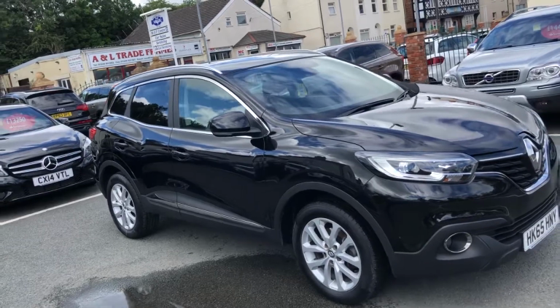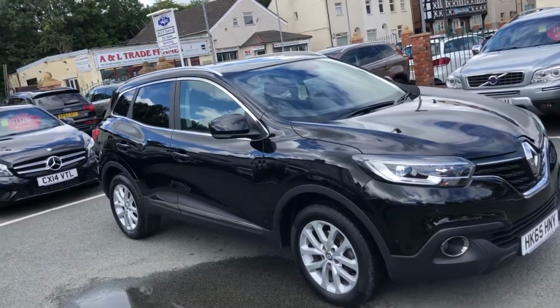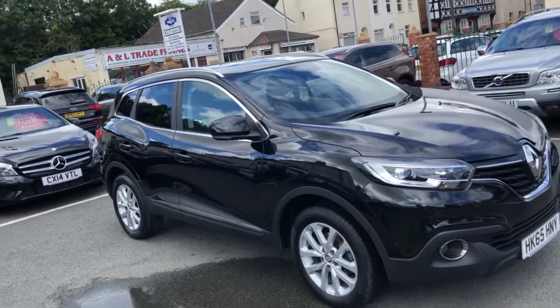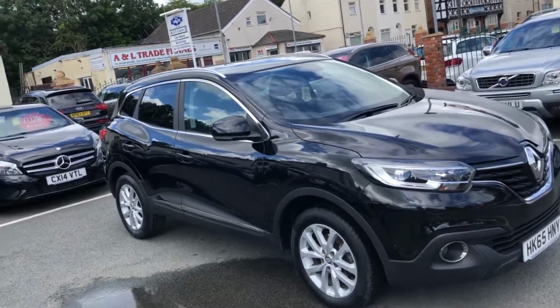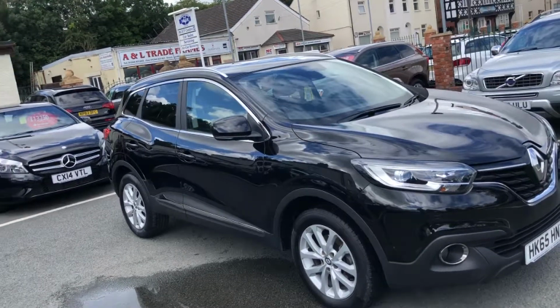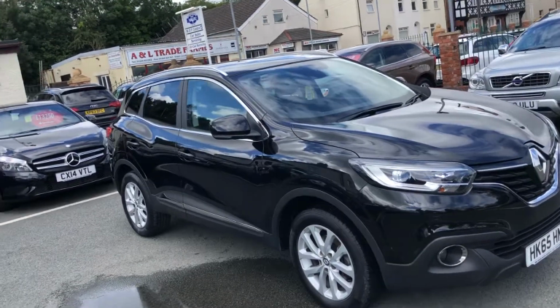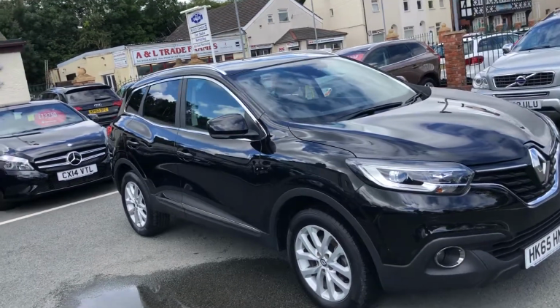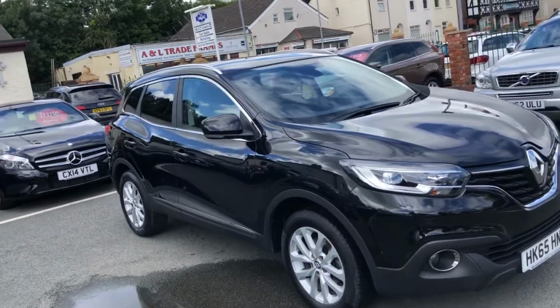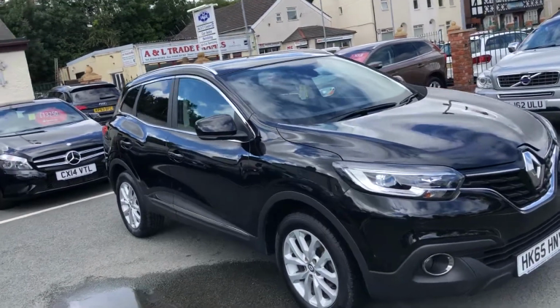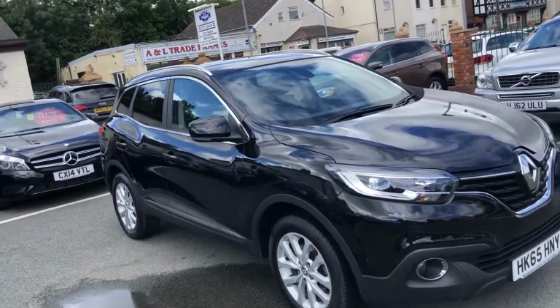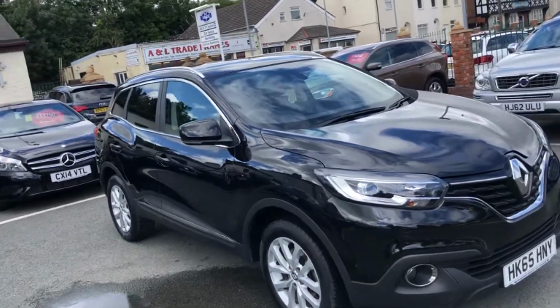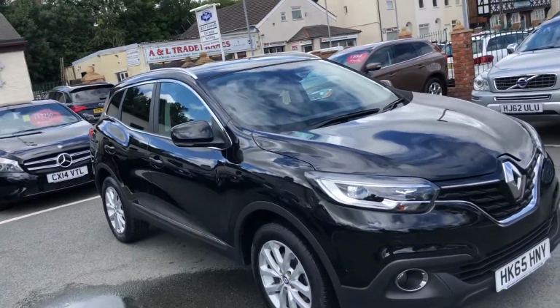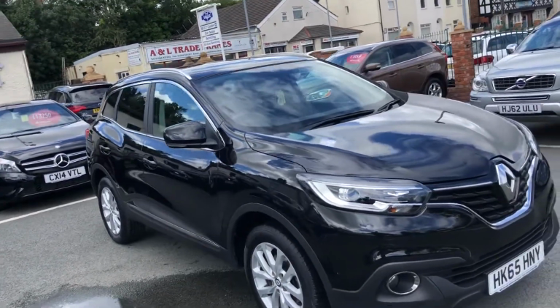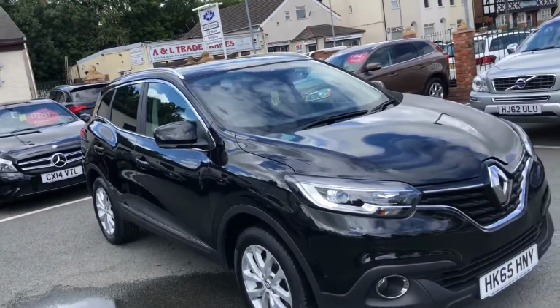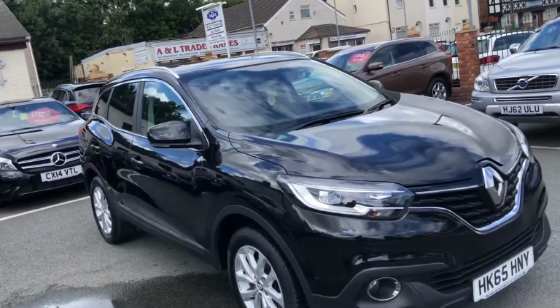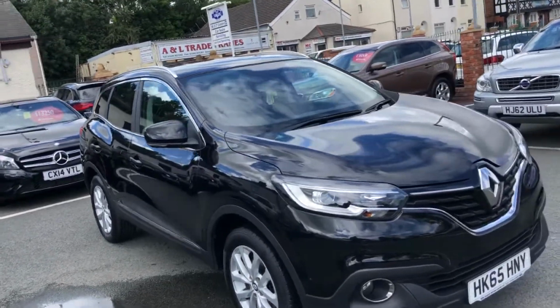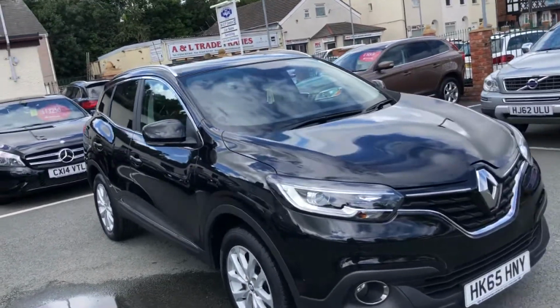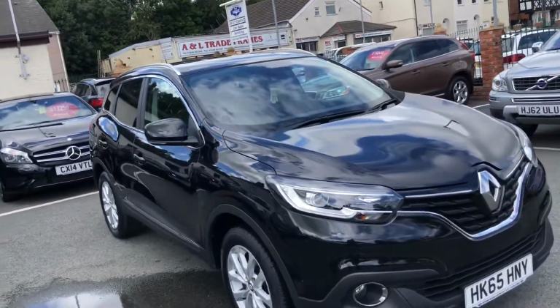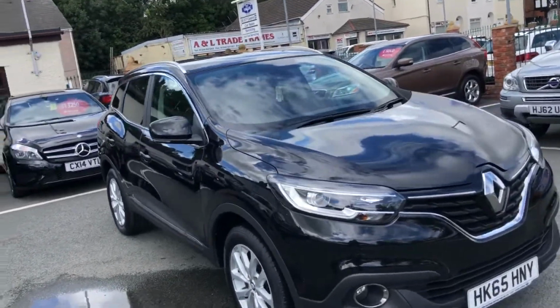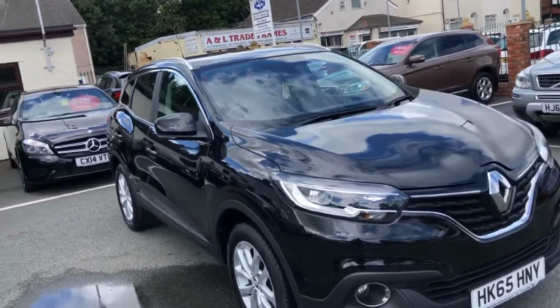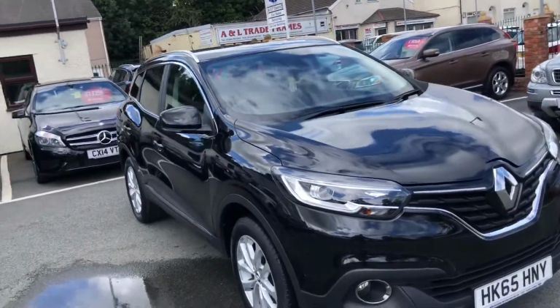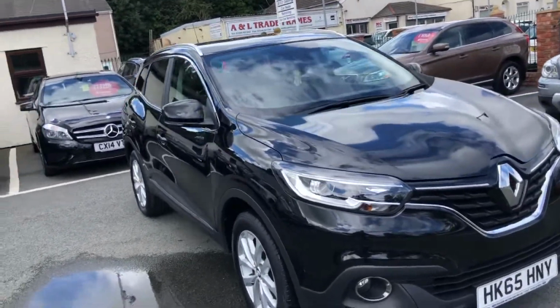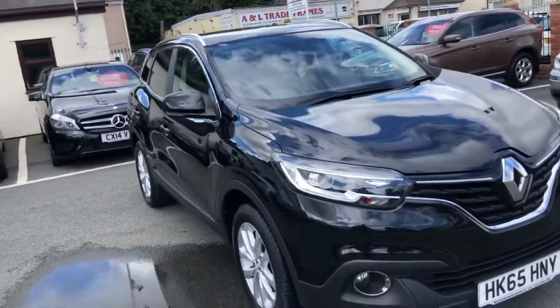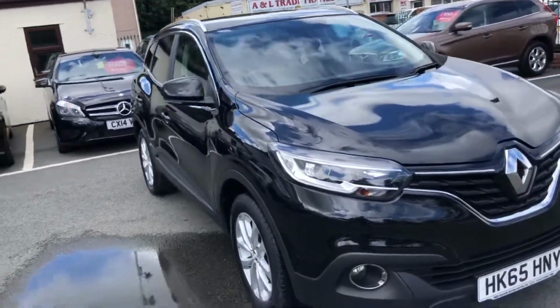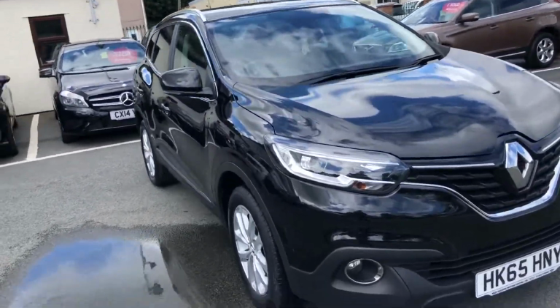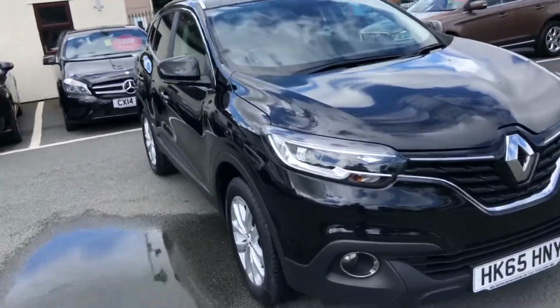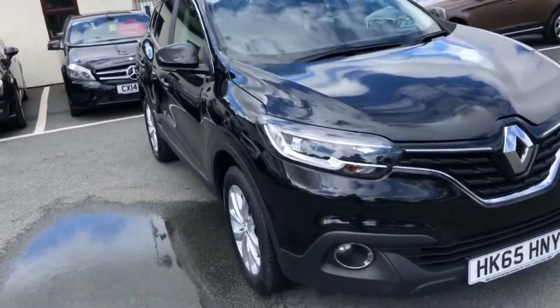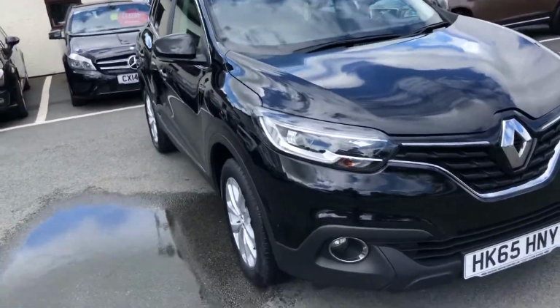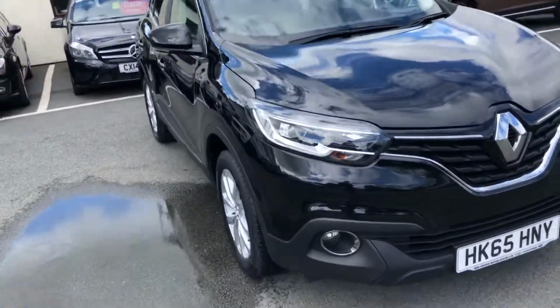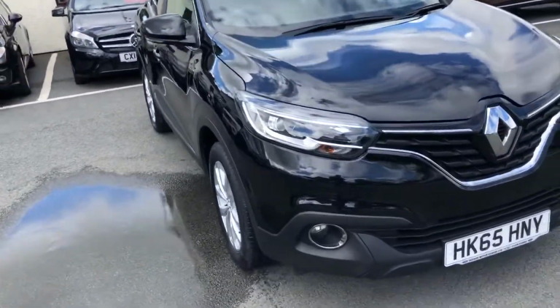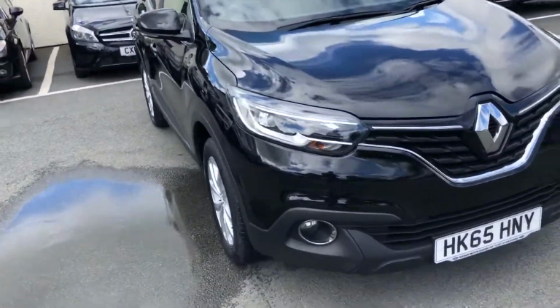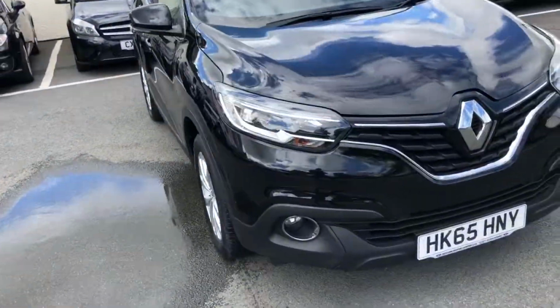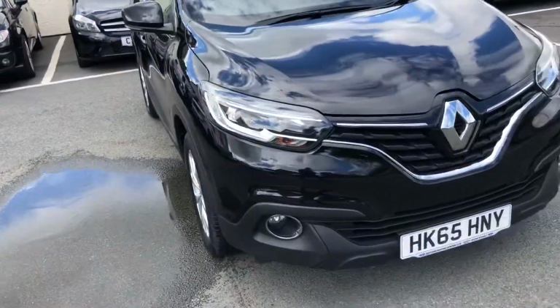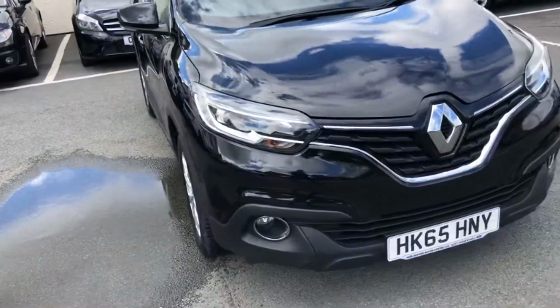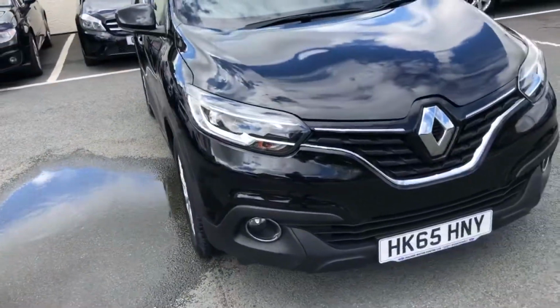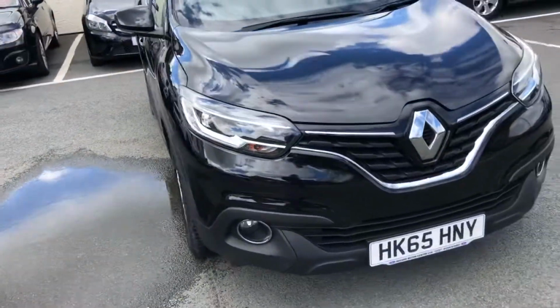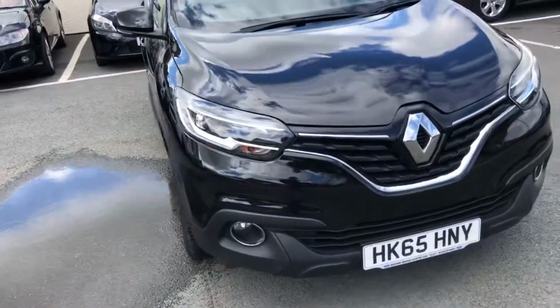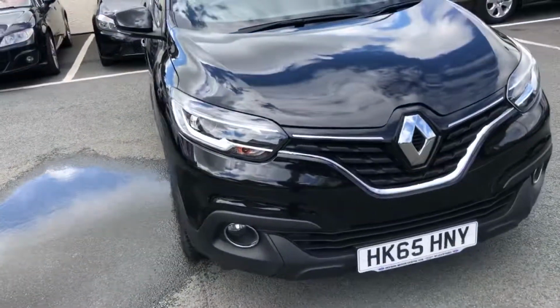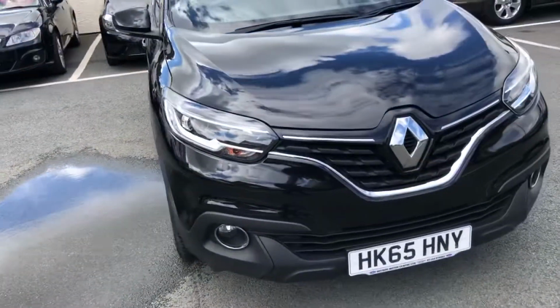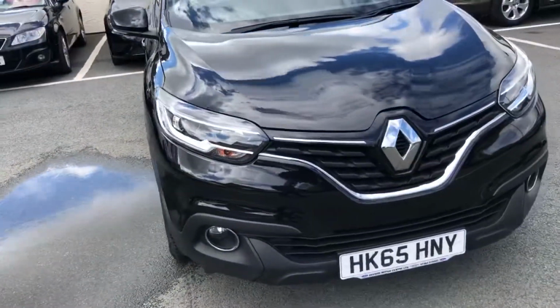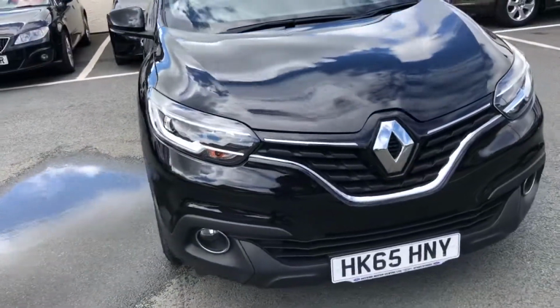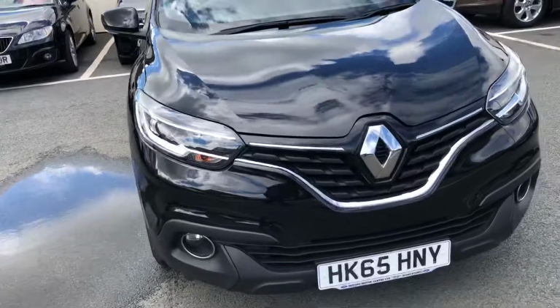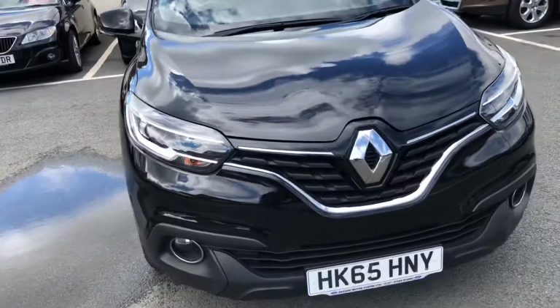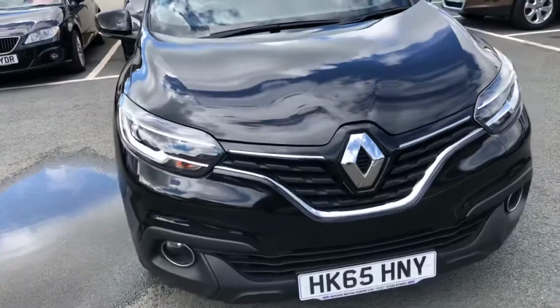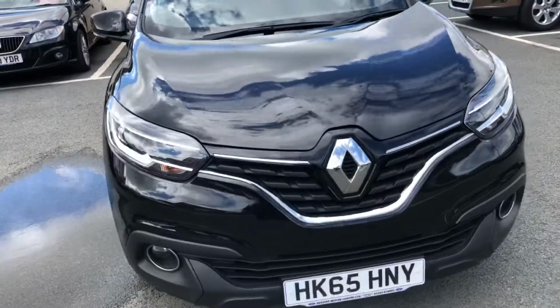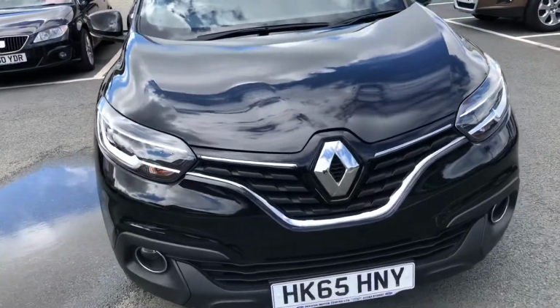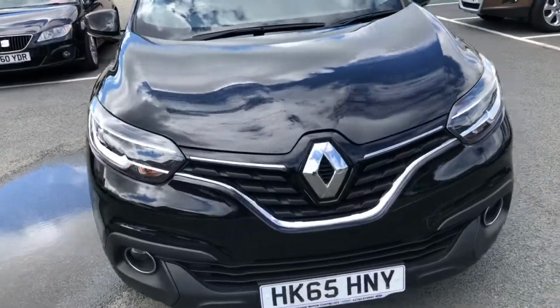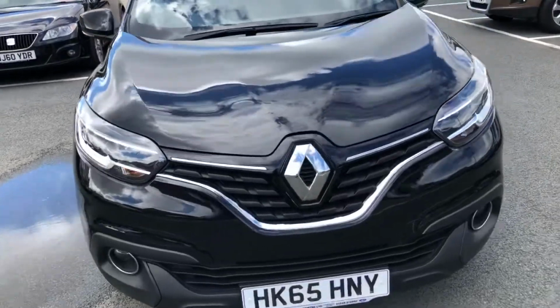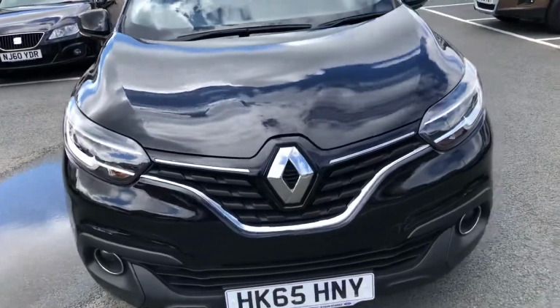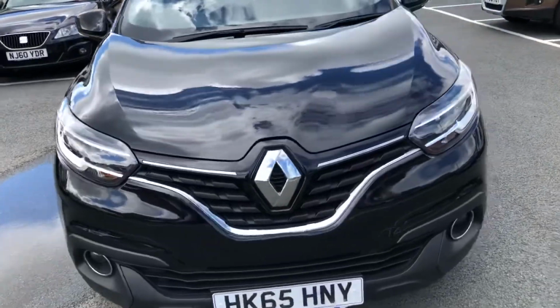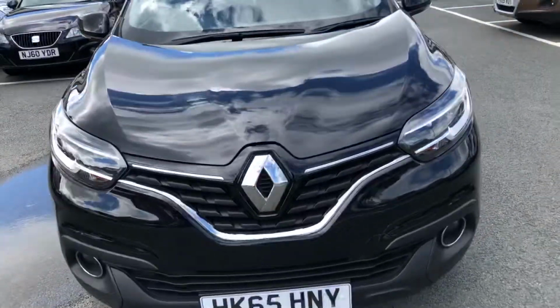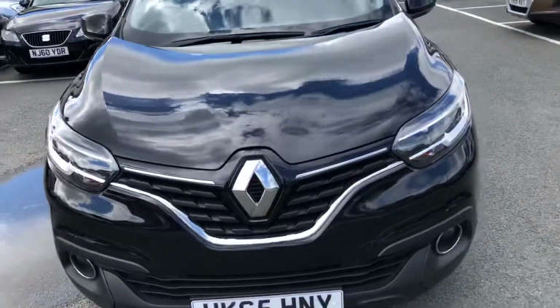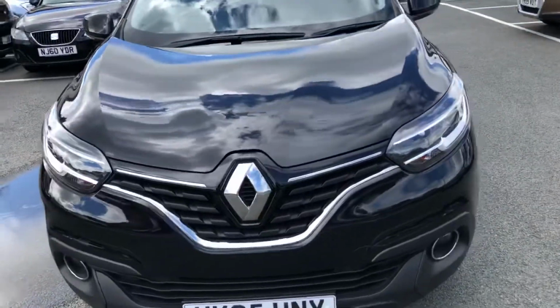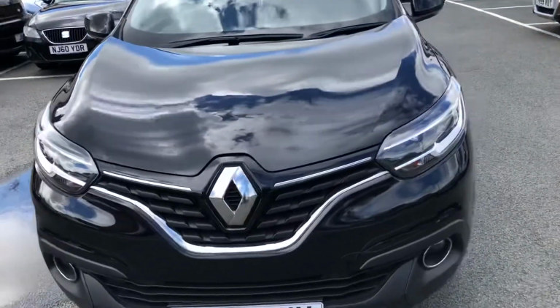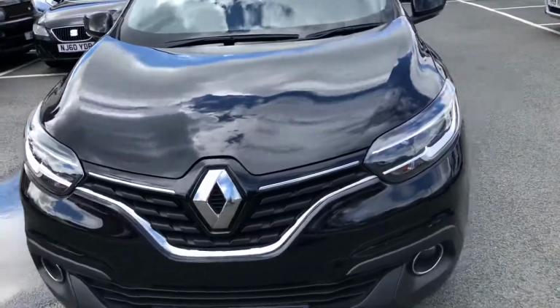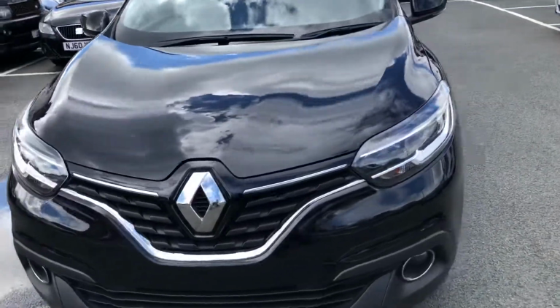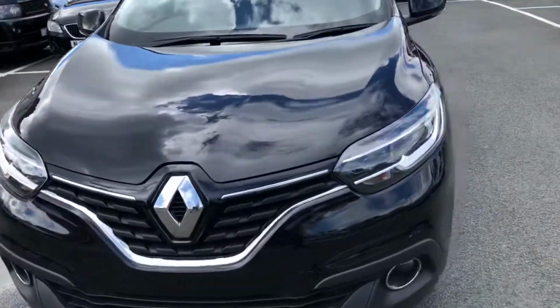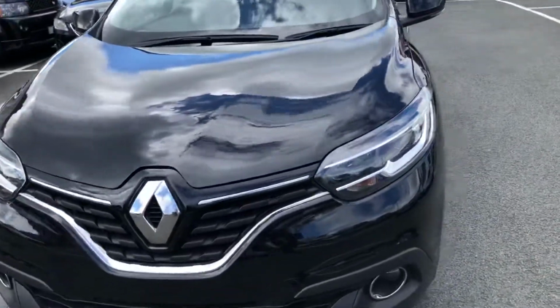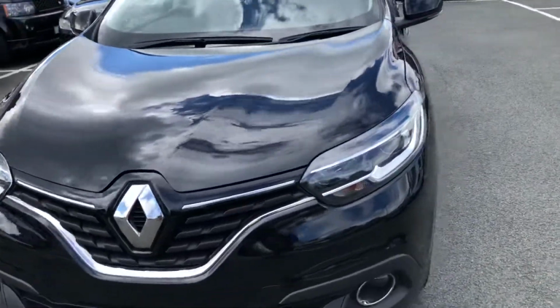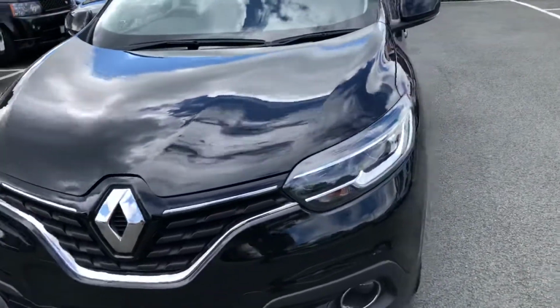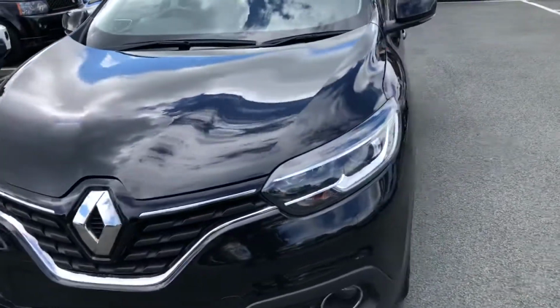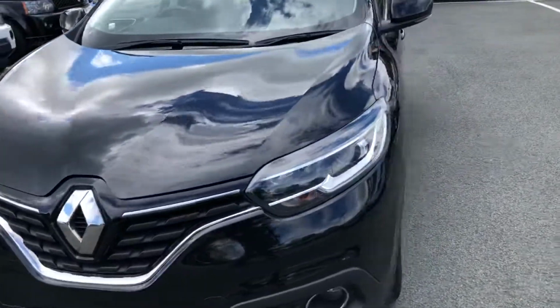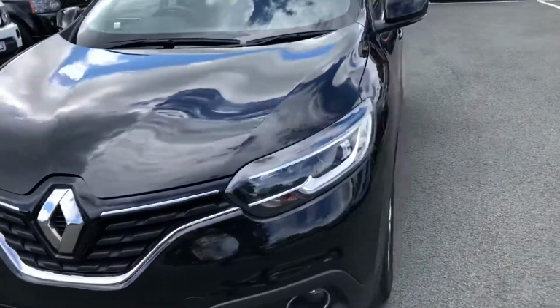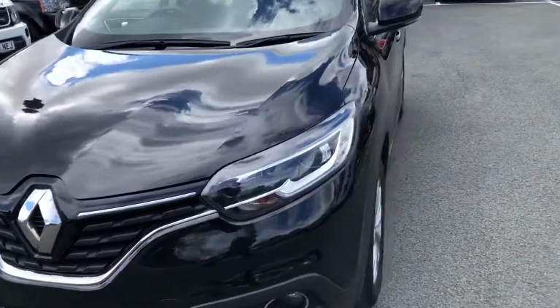Hello and welcome to the Seaside Motor Centre. I'm Will, and here we have our Renault Pajero. Number 65 plate, it's just arrived into stock.